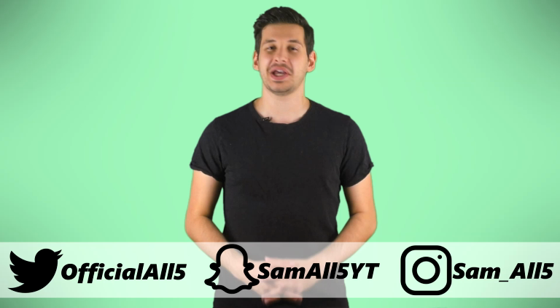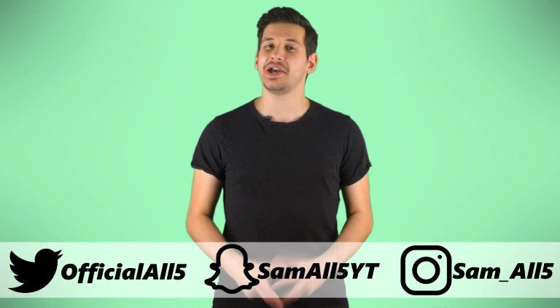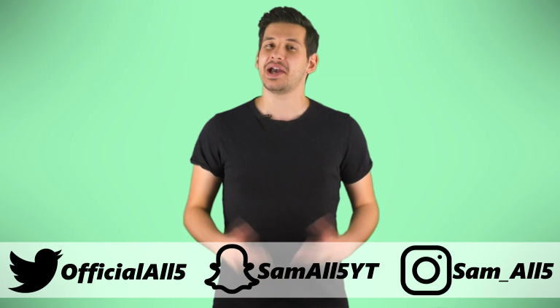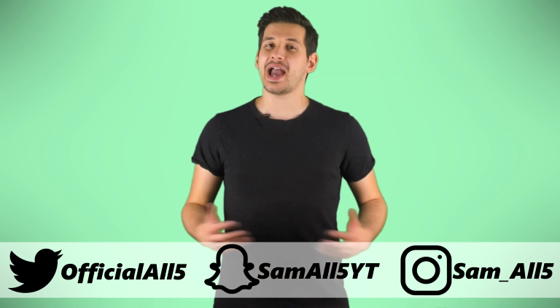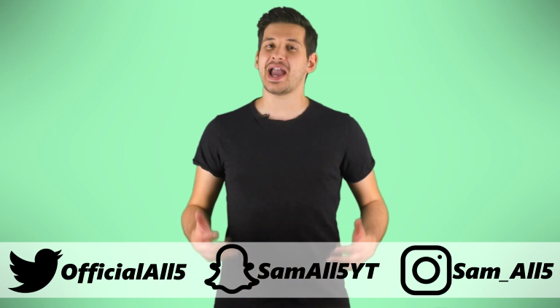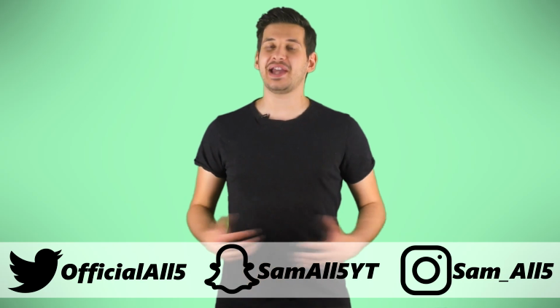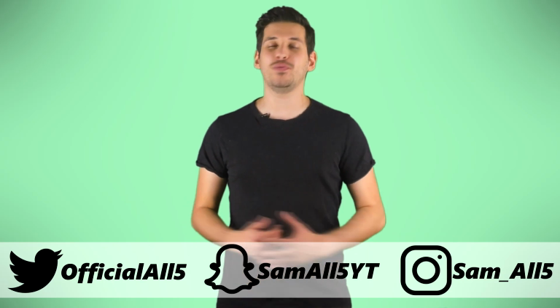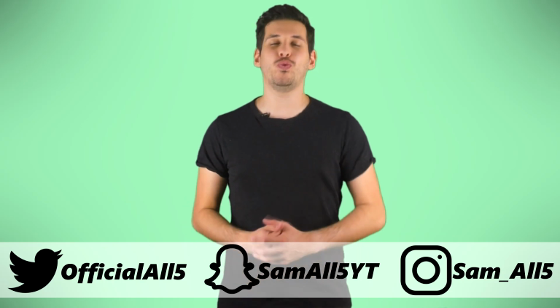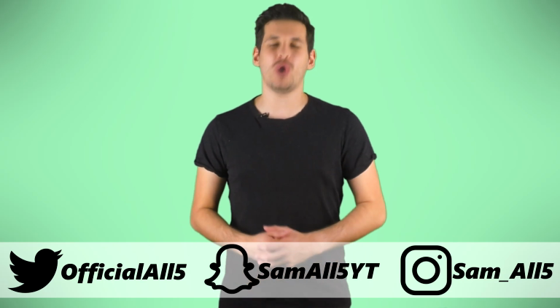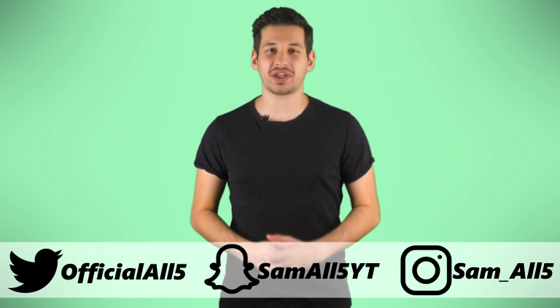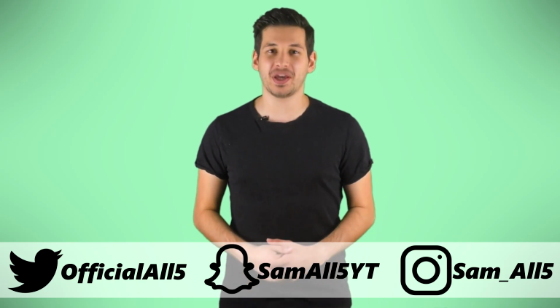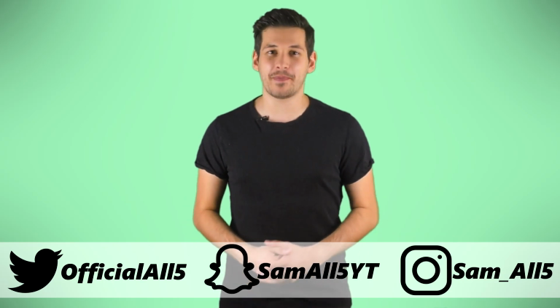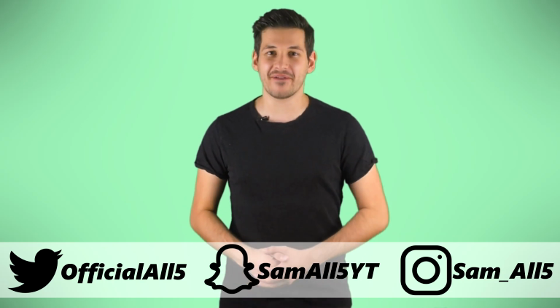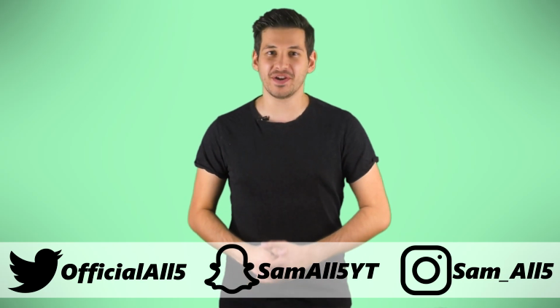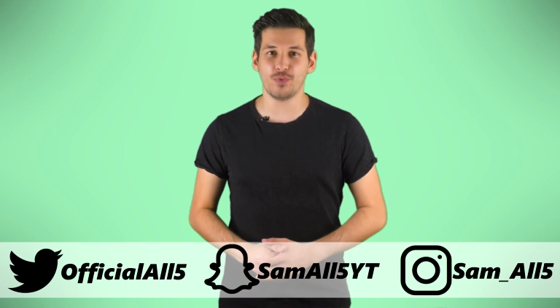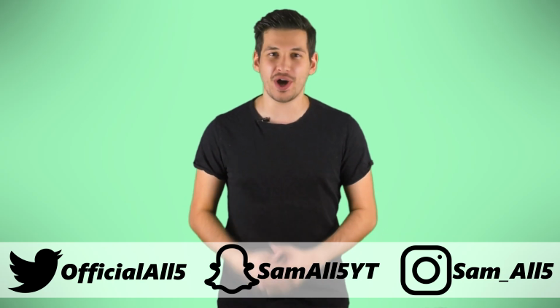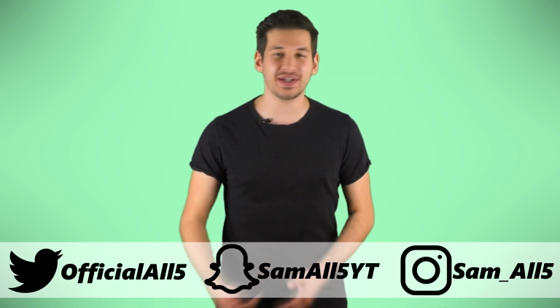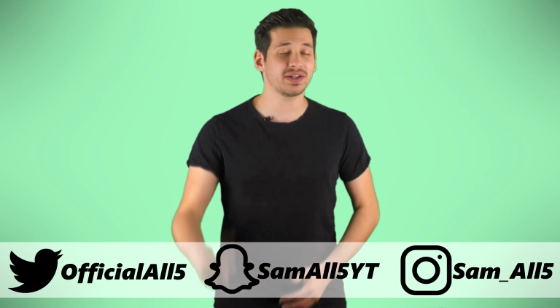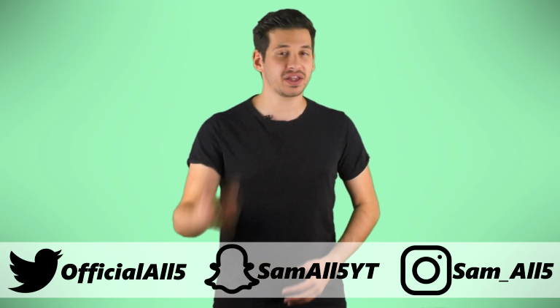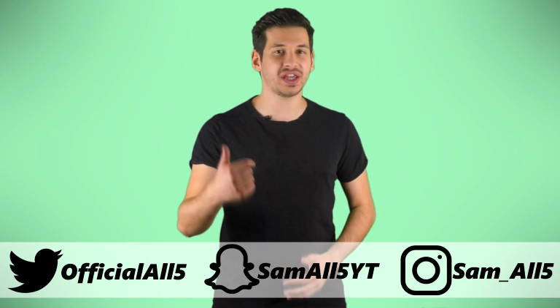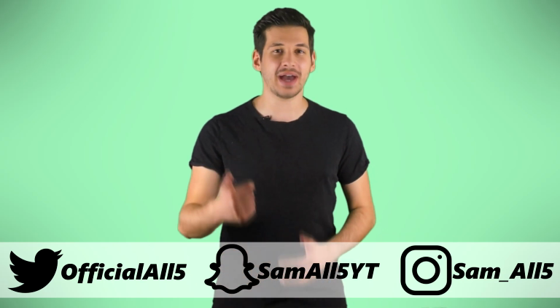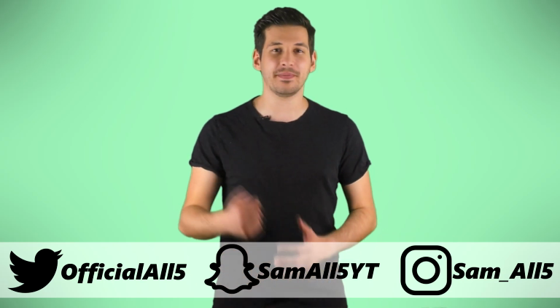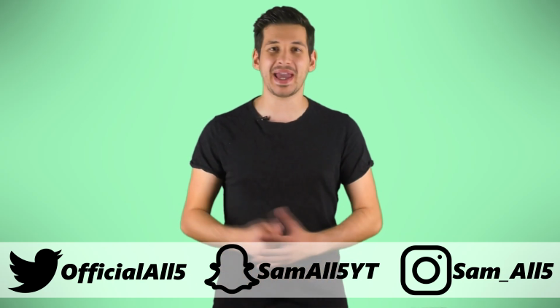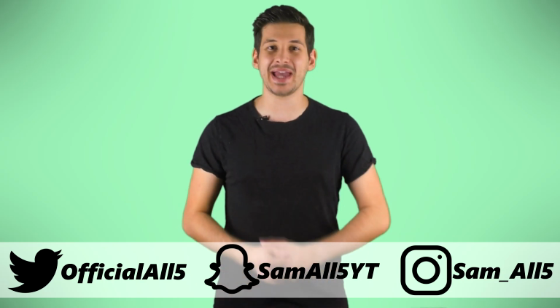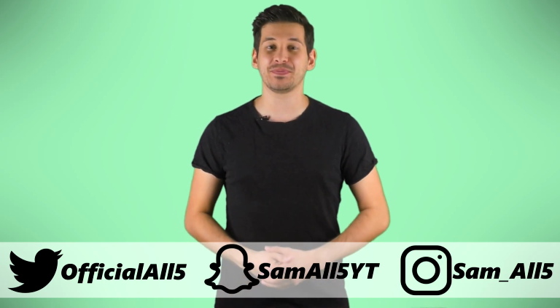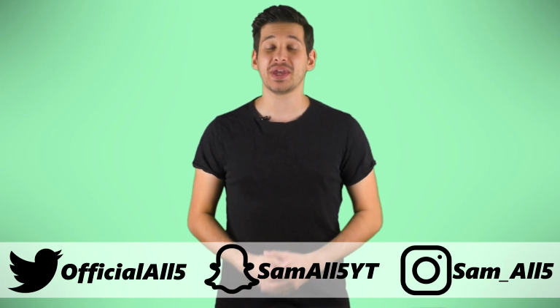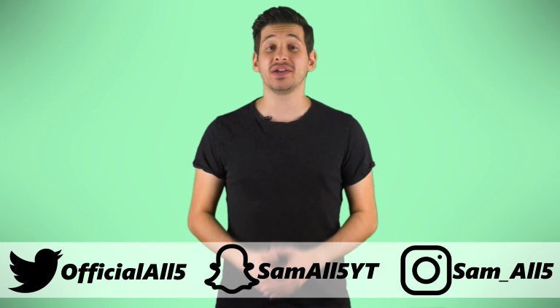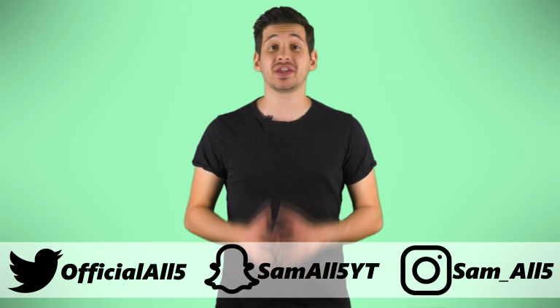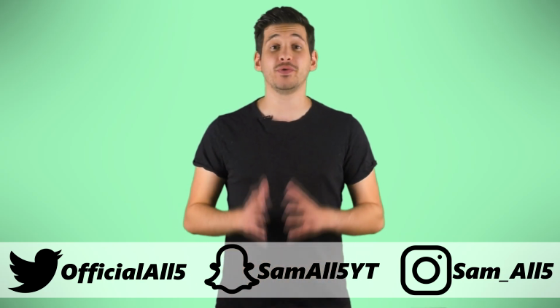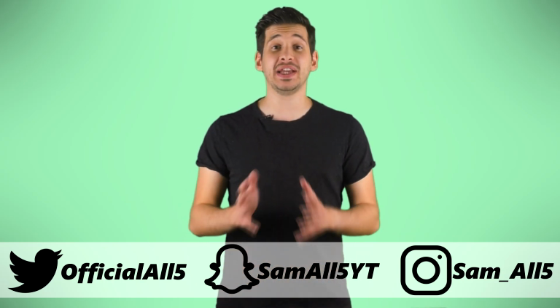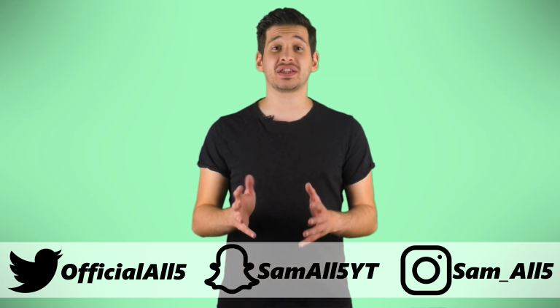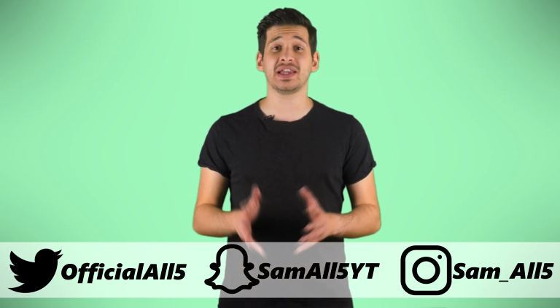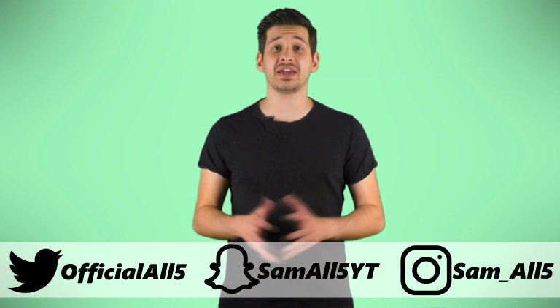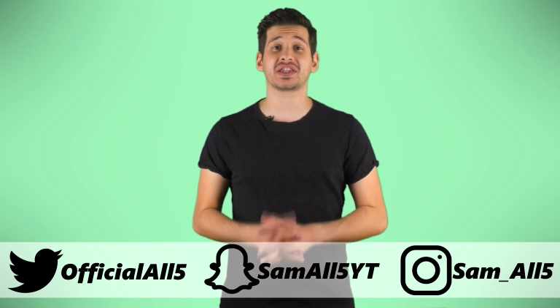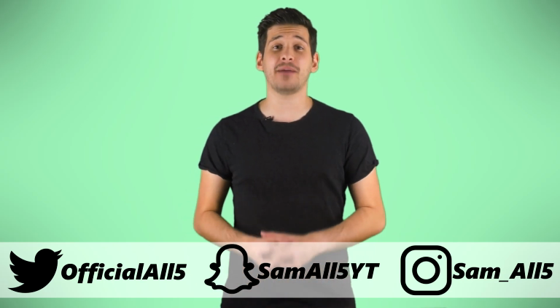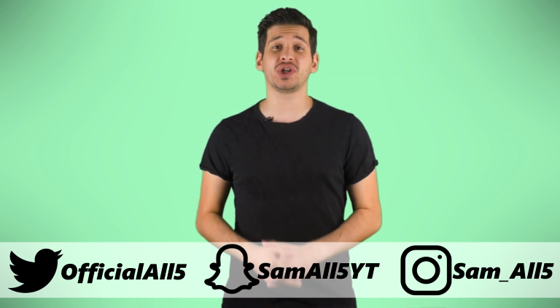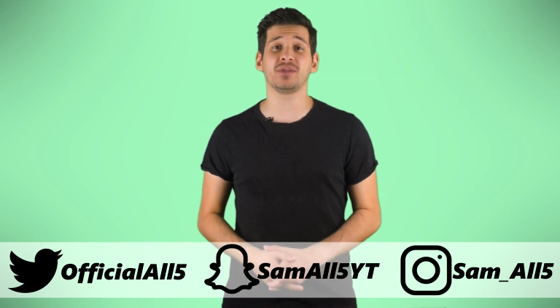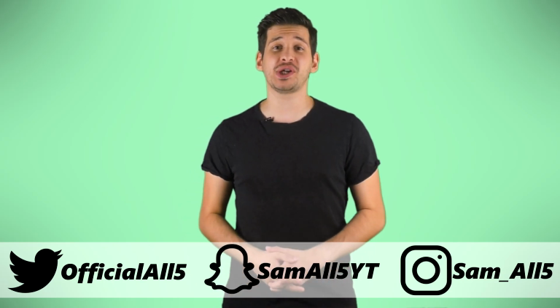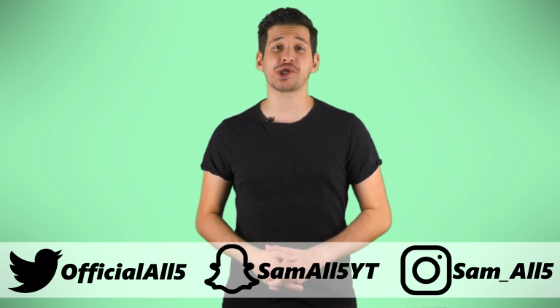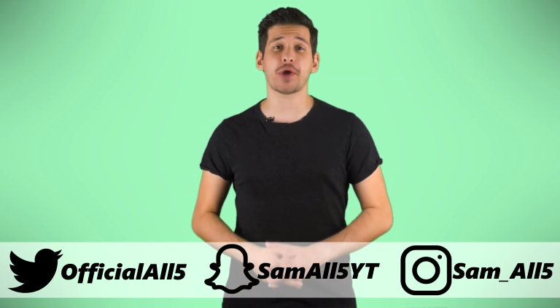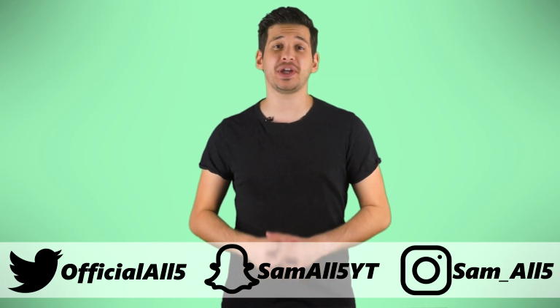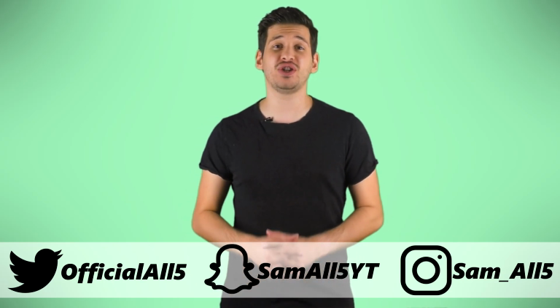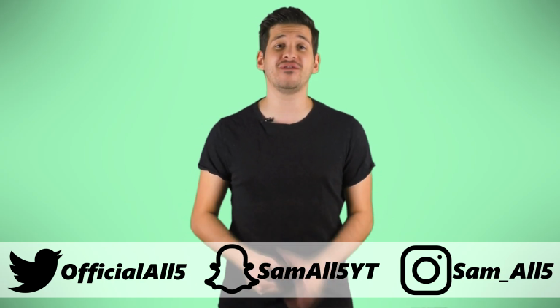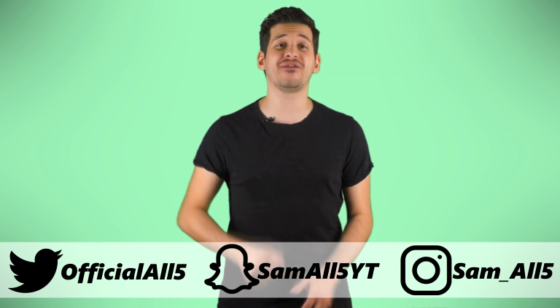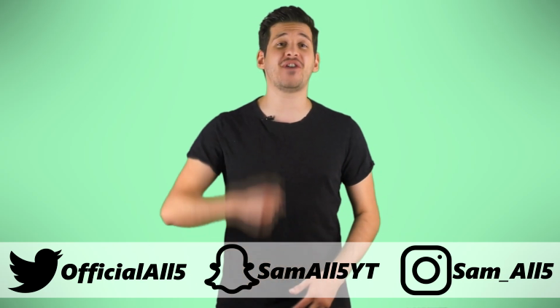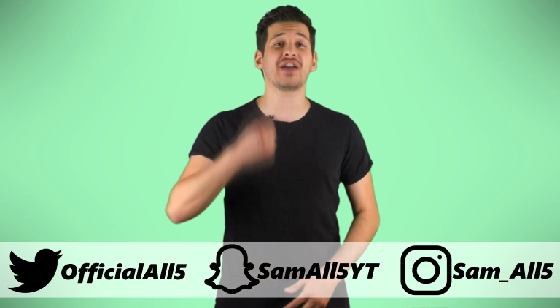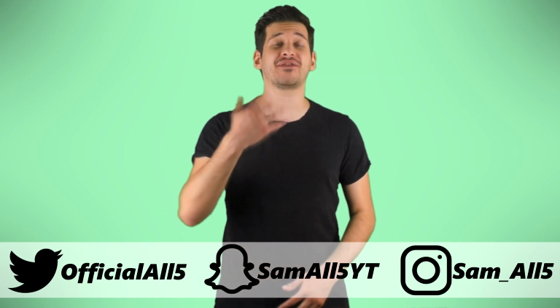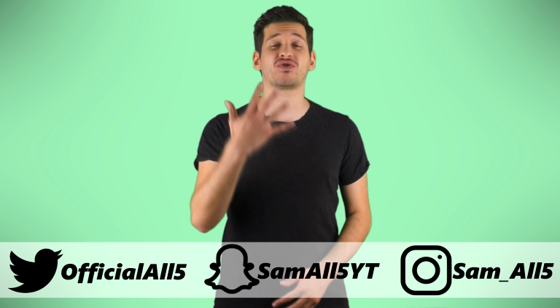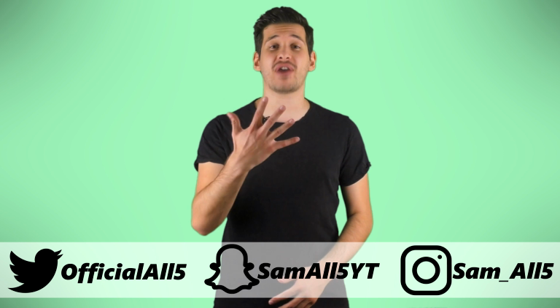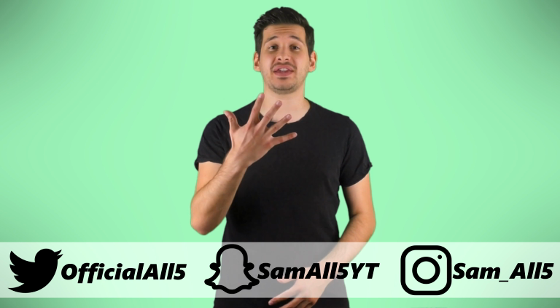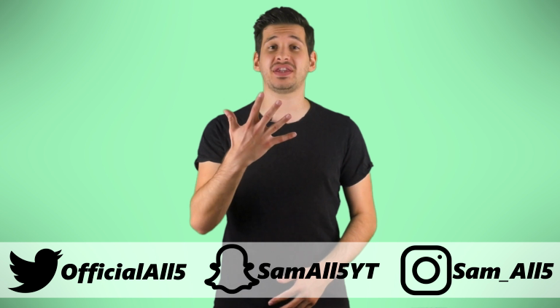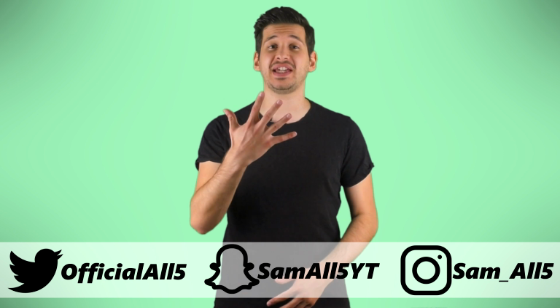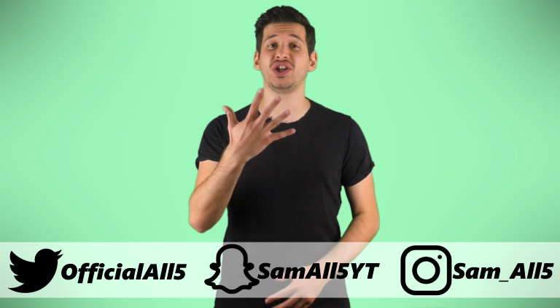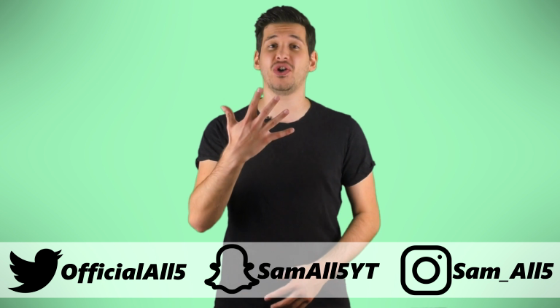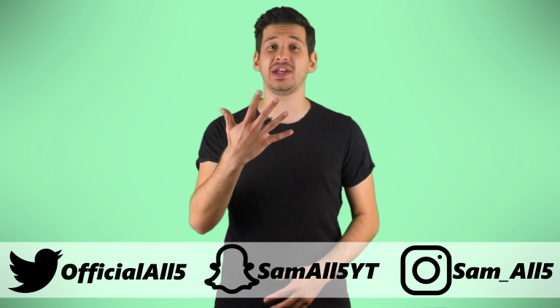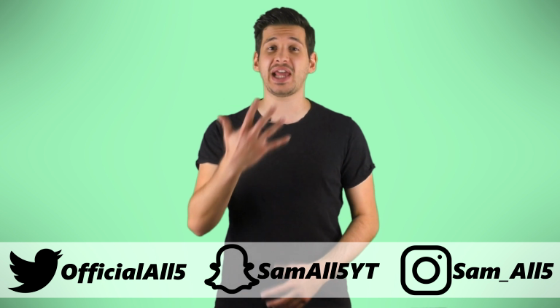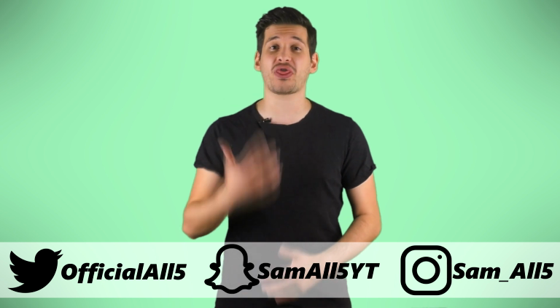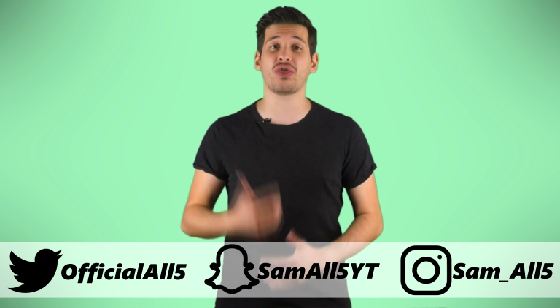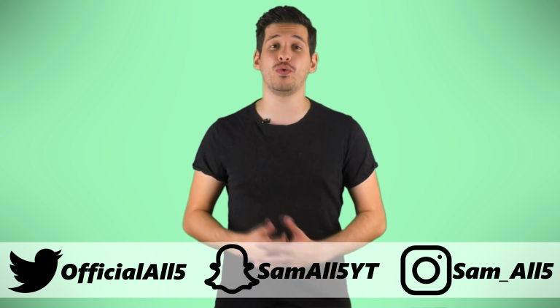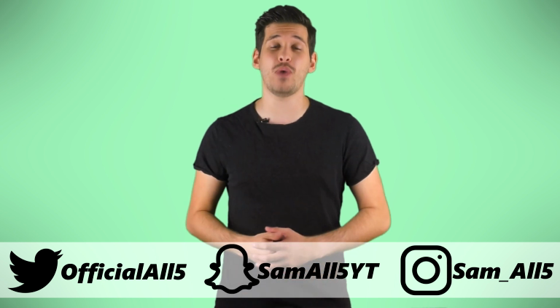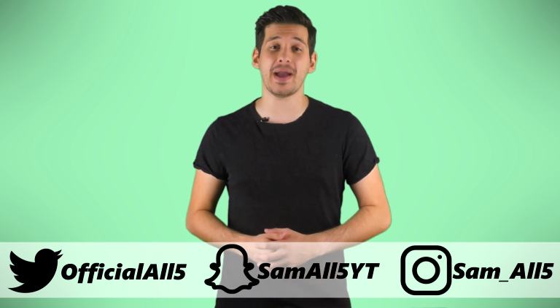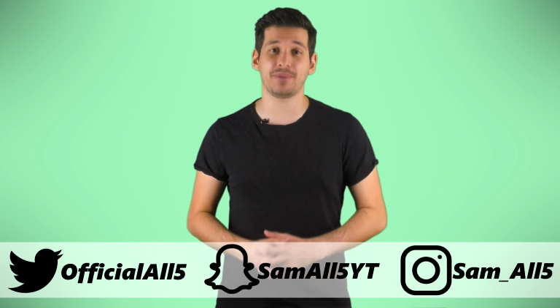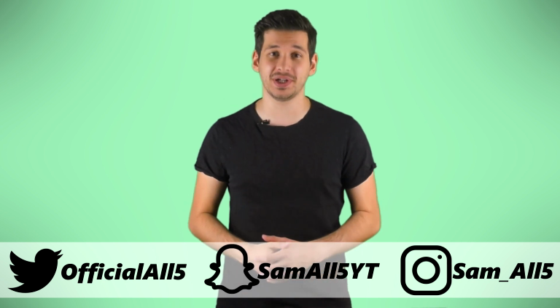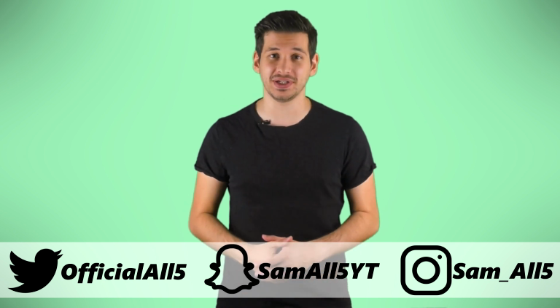Hey, what's up everyone, Sam here. So in this list I'm going to be showing you 5 crazy non-lethal weapons.